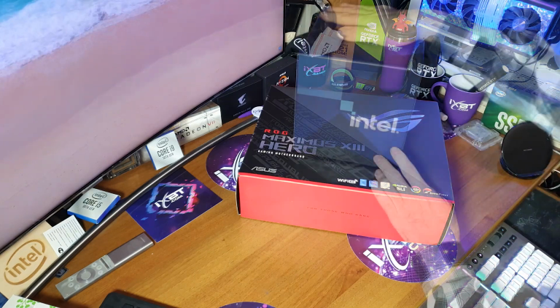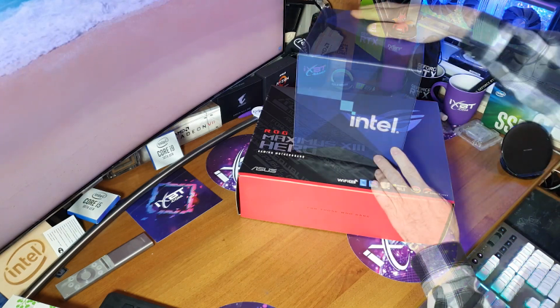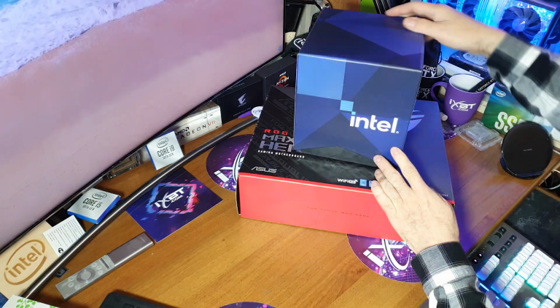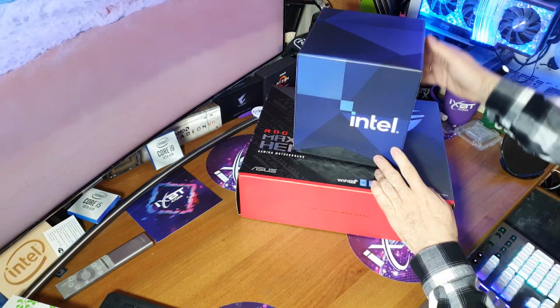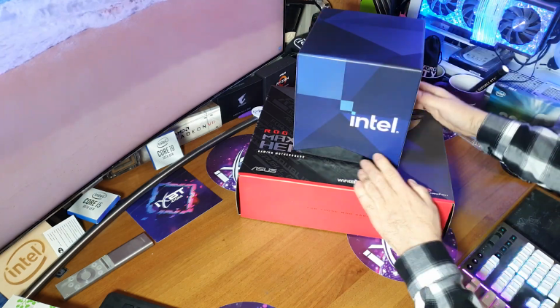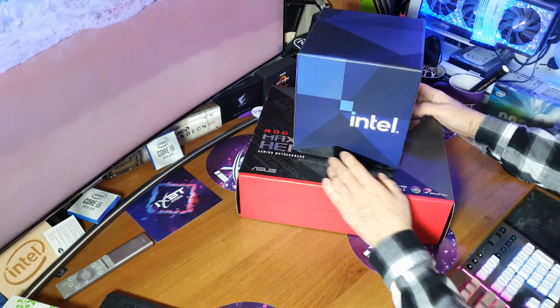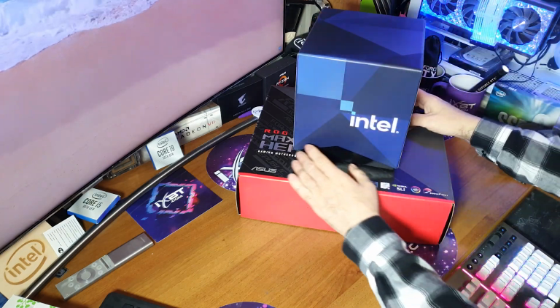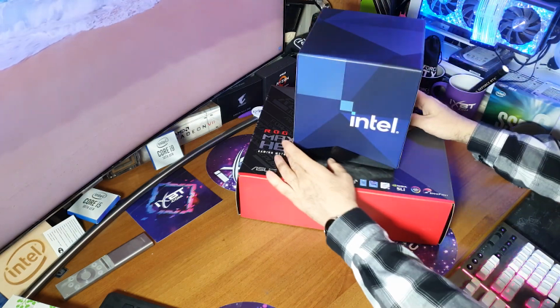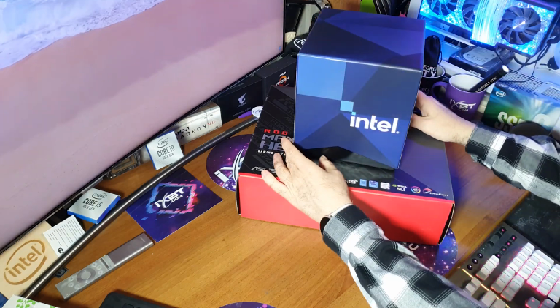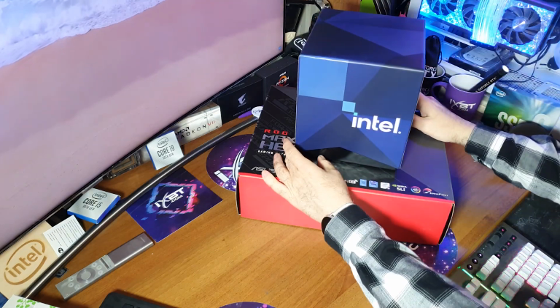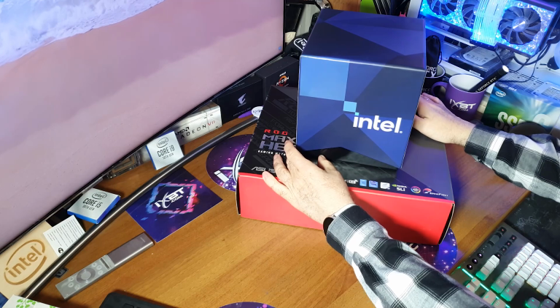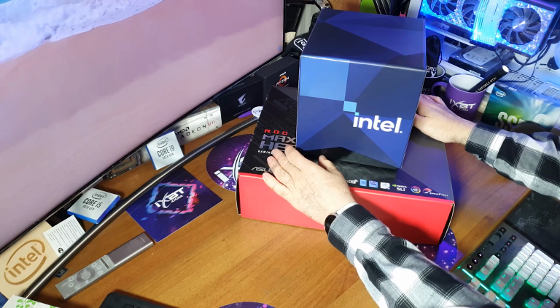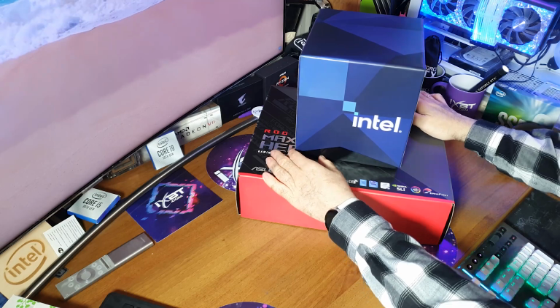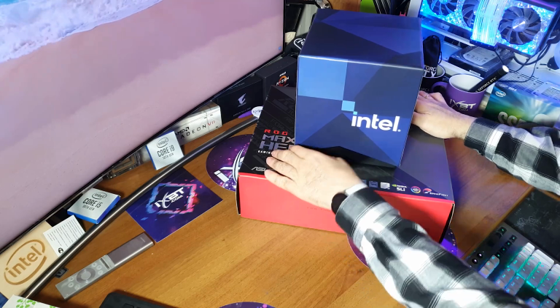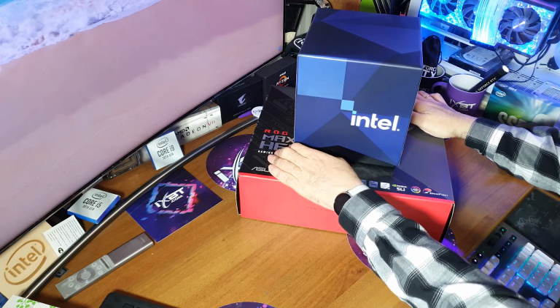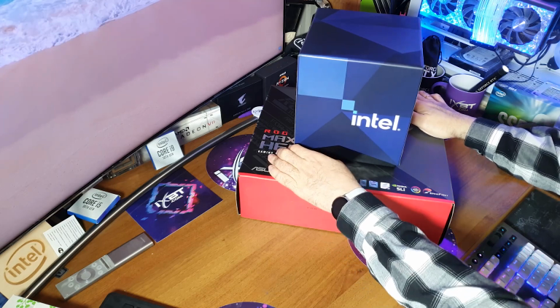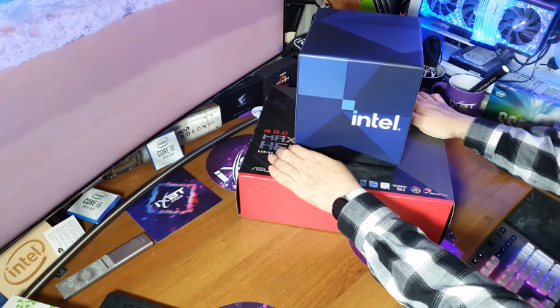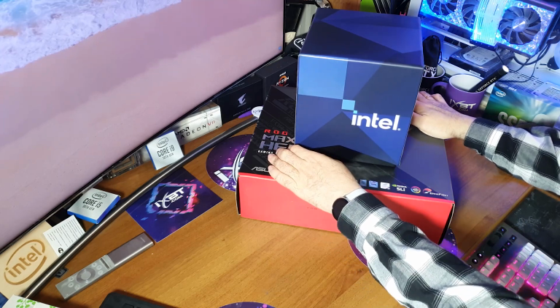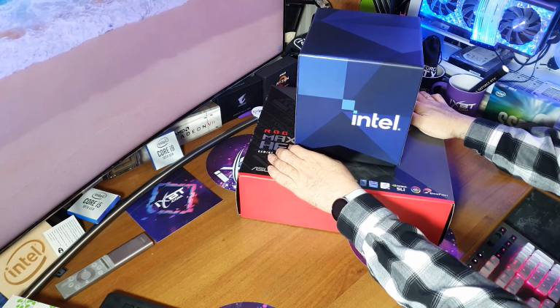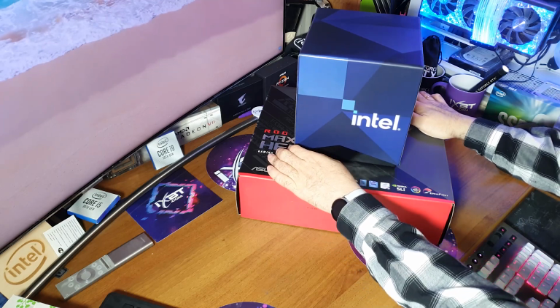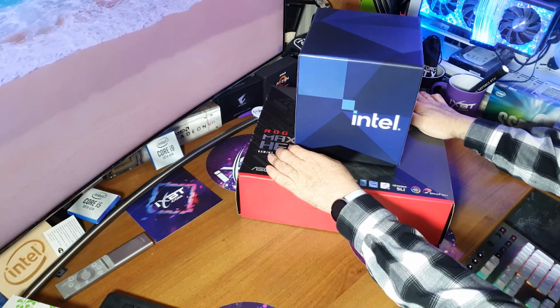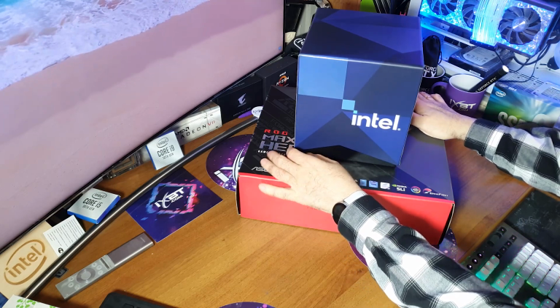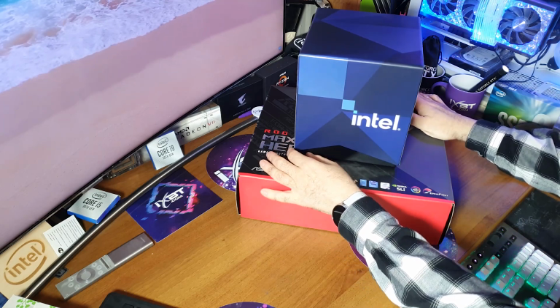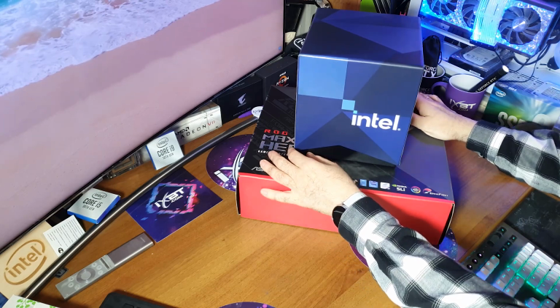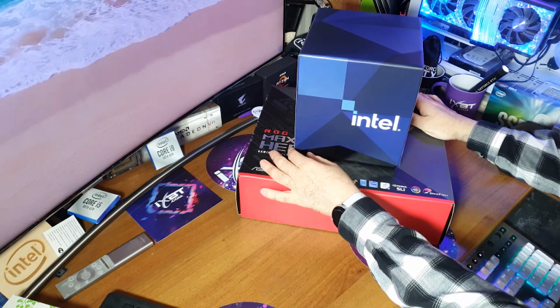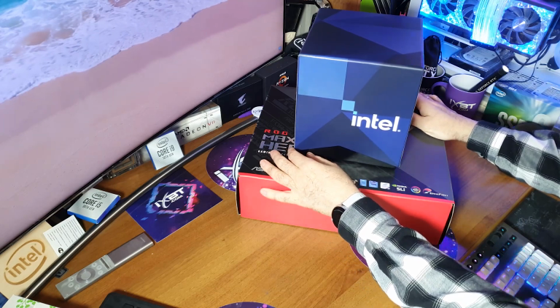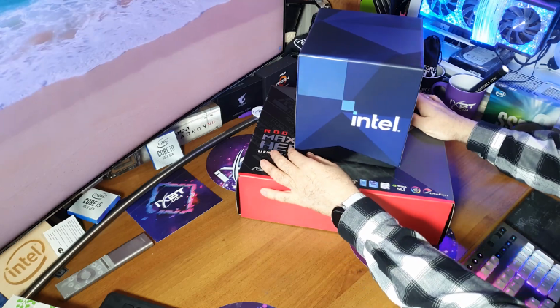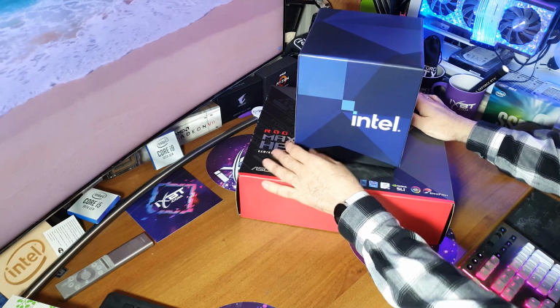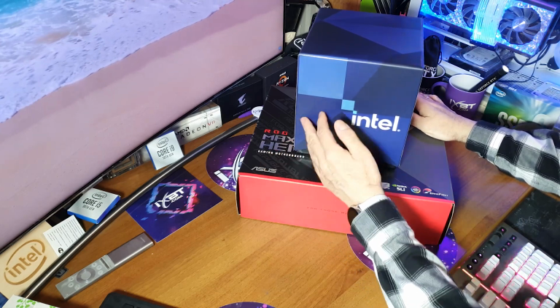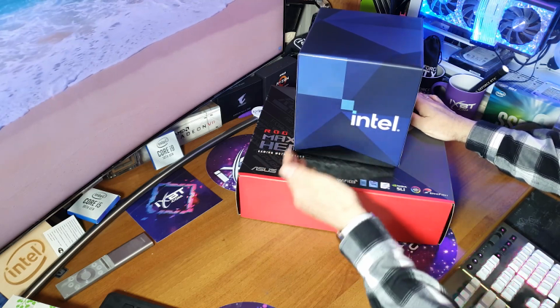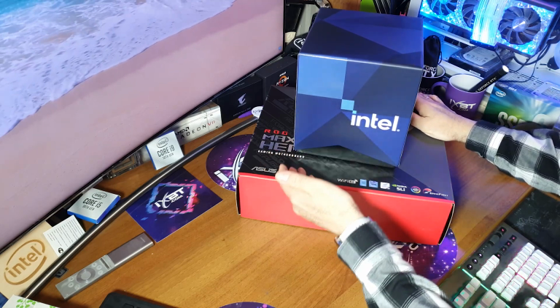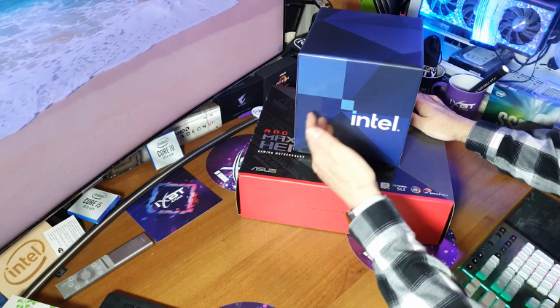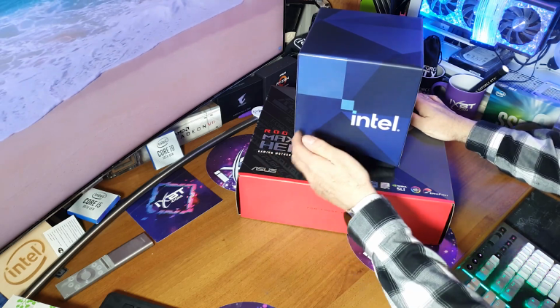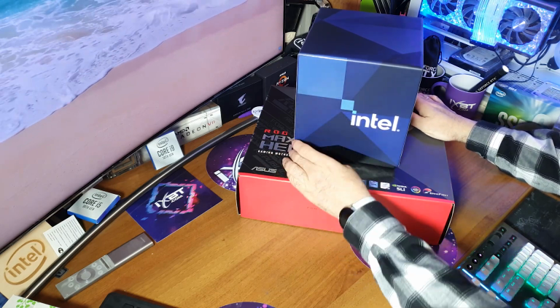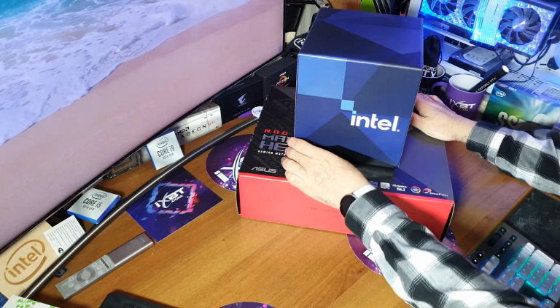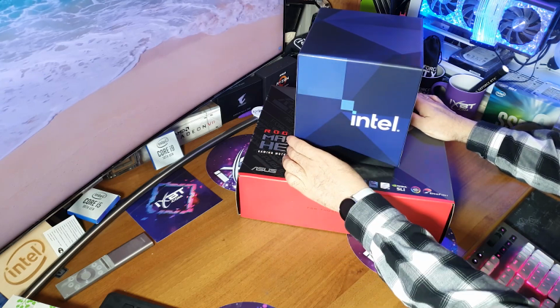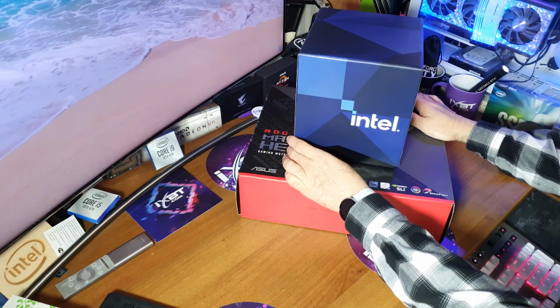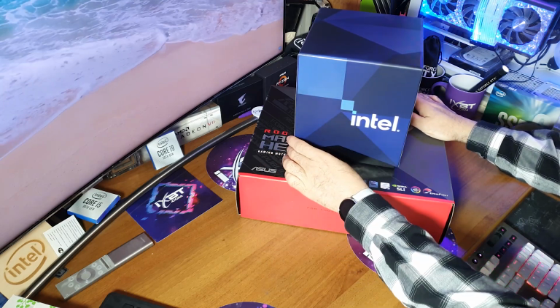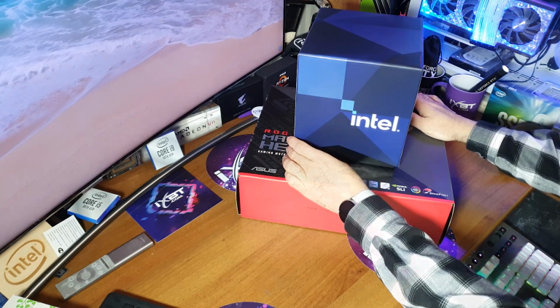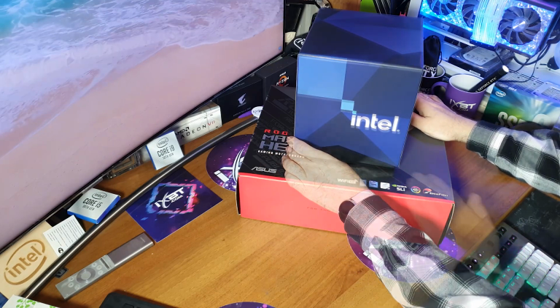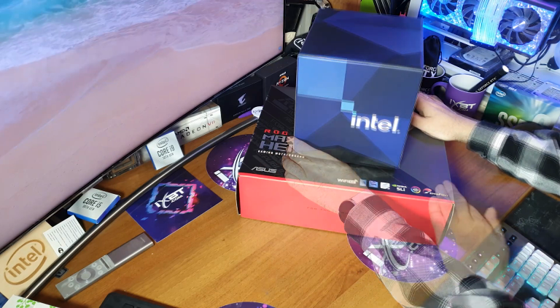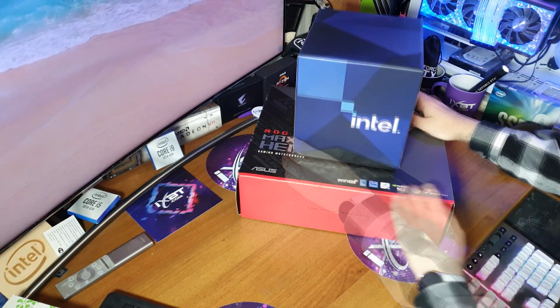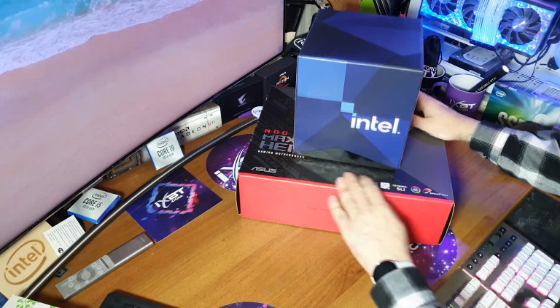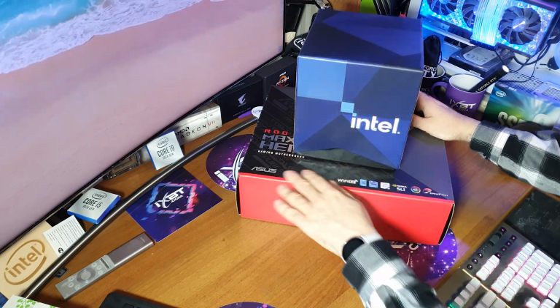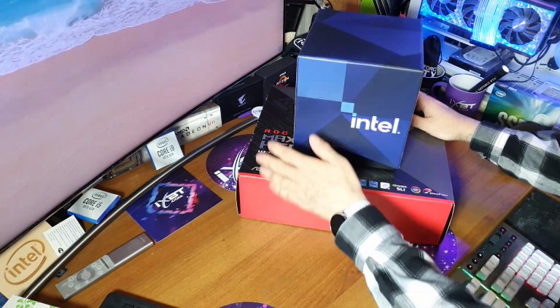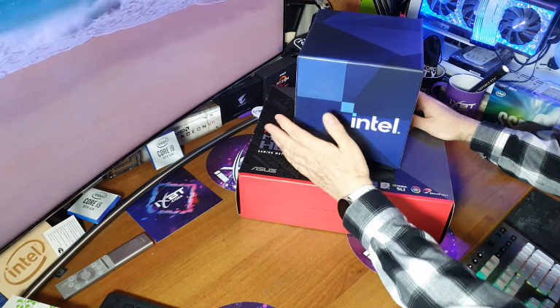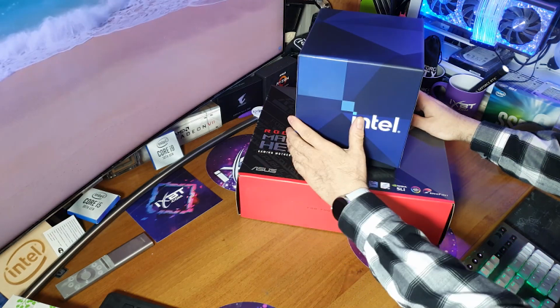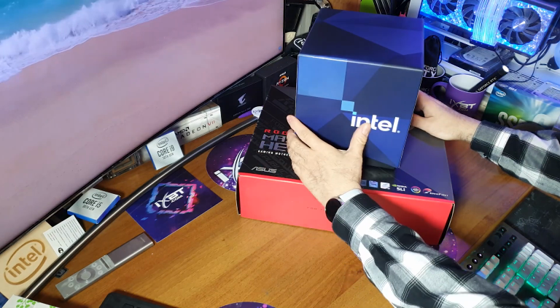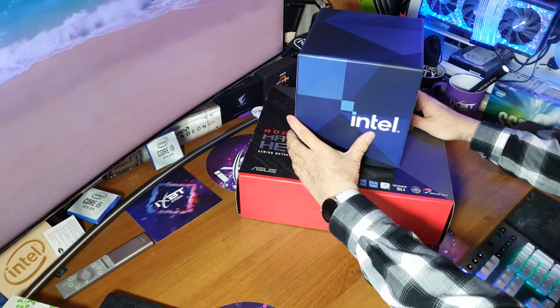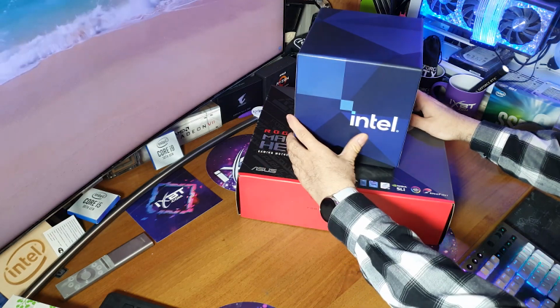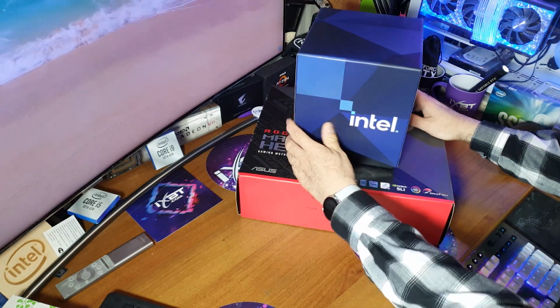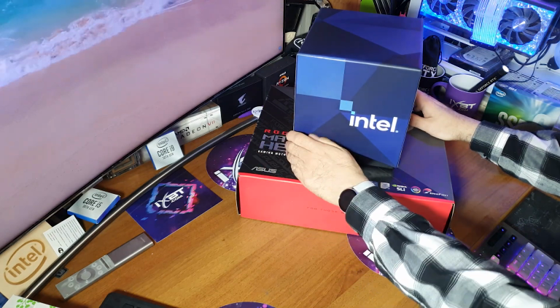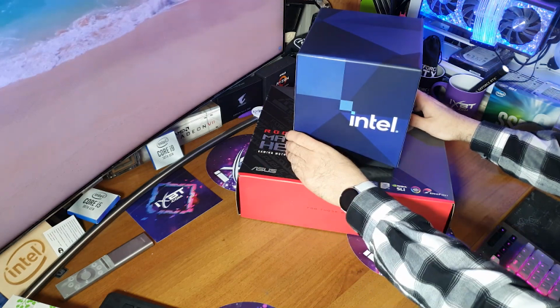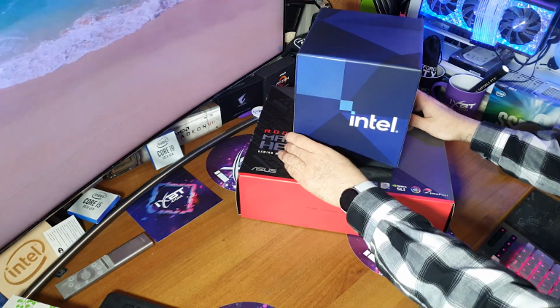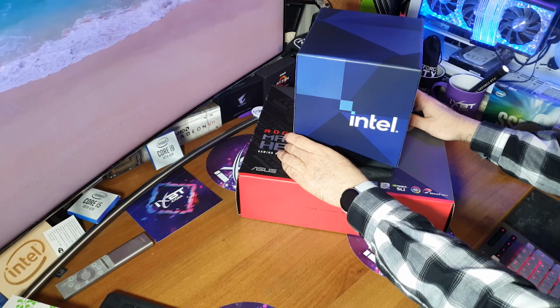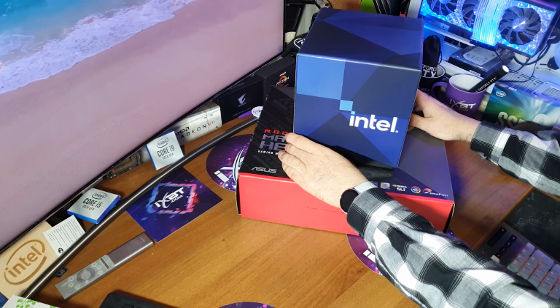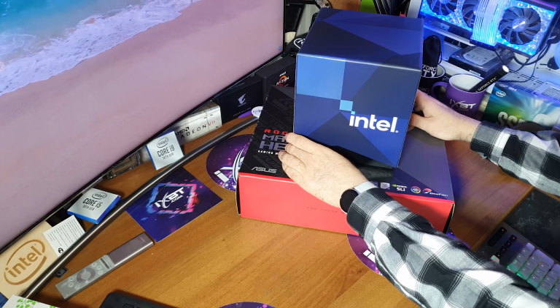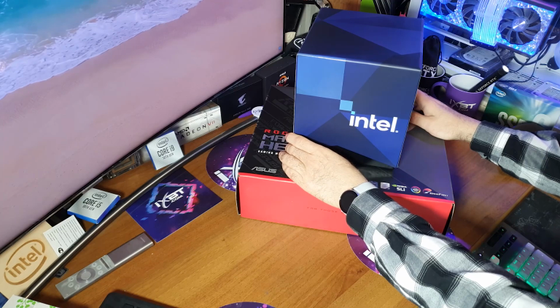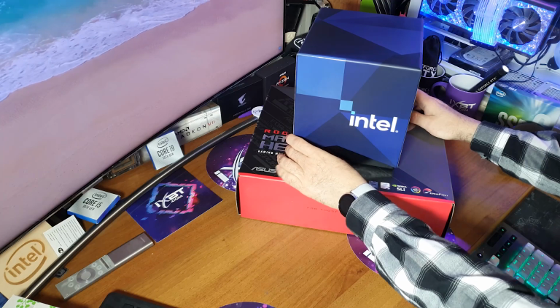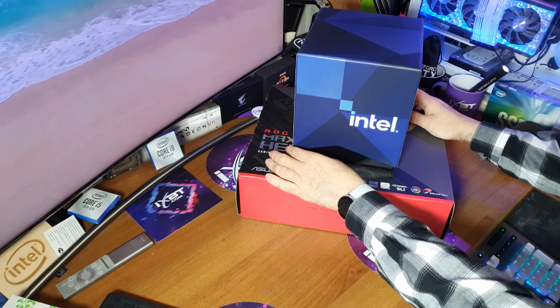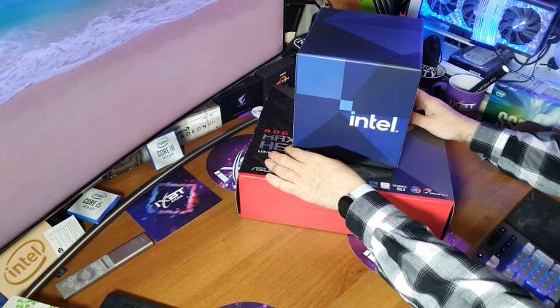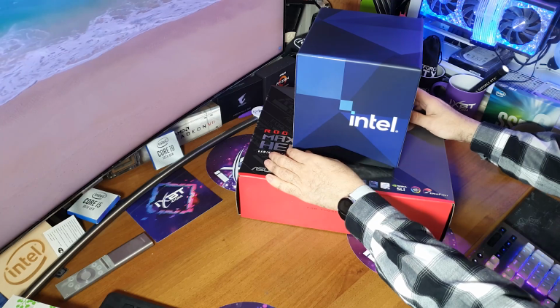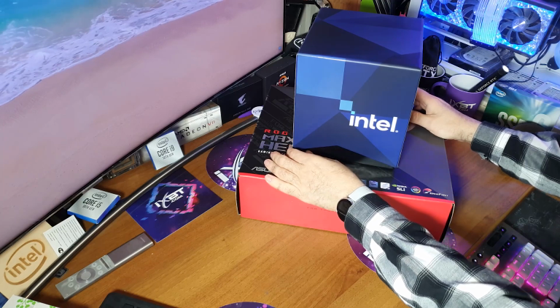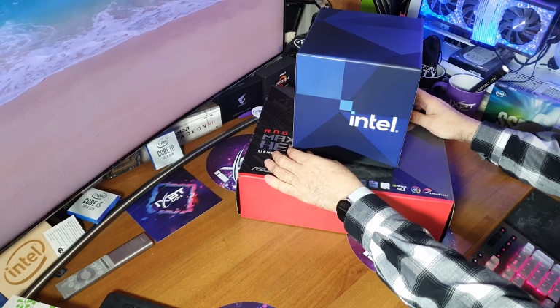Такое шло приложение. Тут сложно сказать, что к чему прилагается. Раз это Intel — то это процессор Intel.